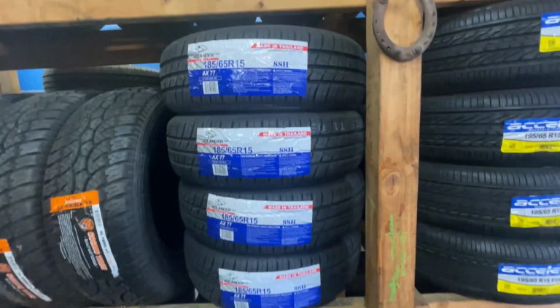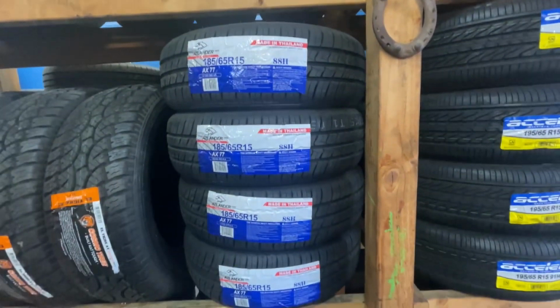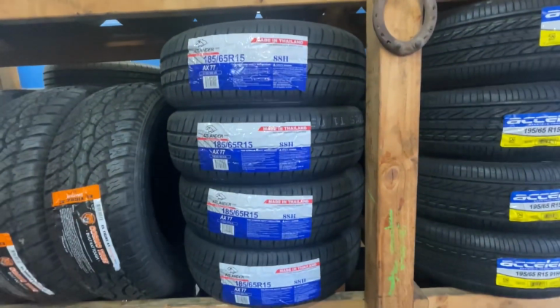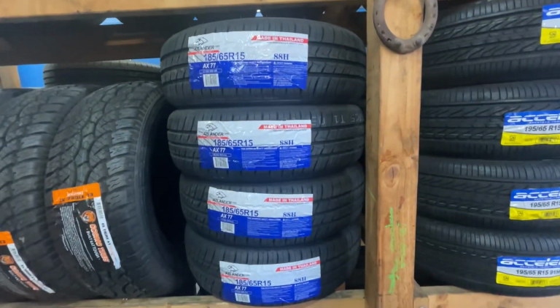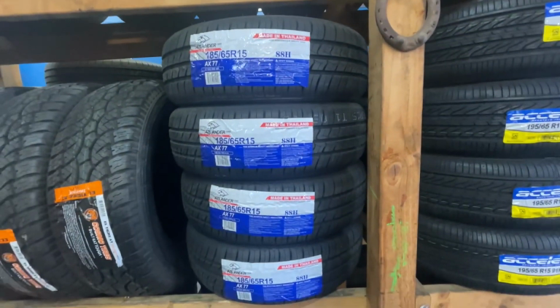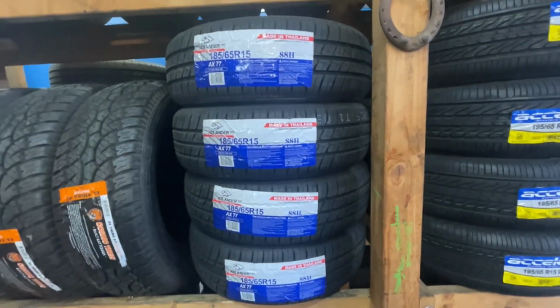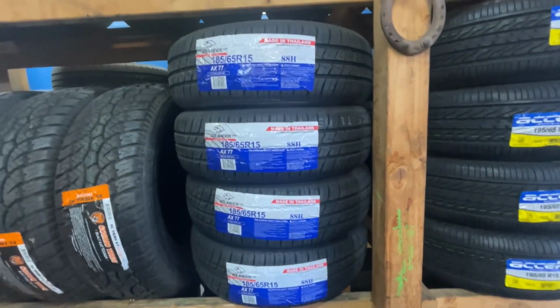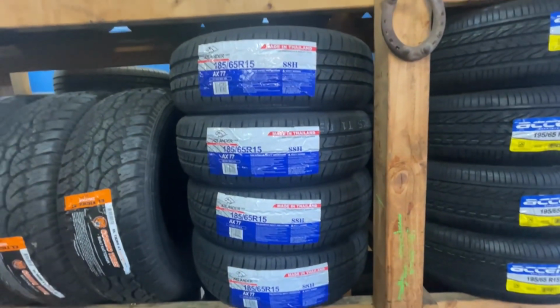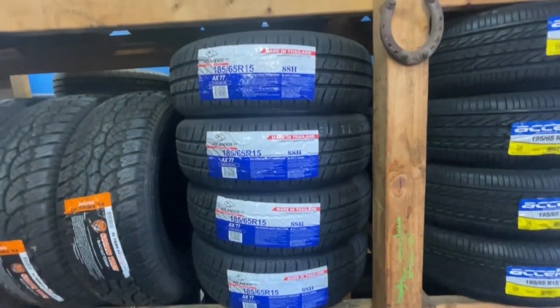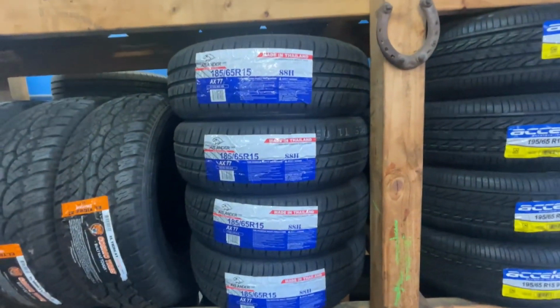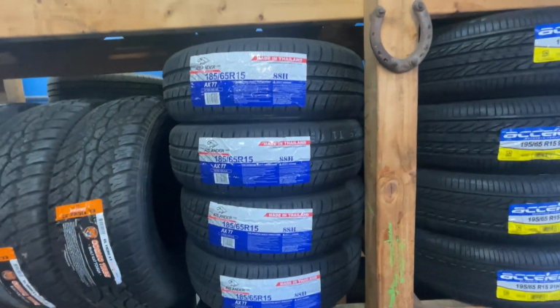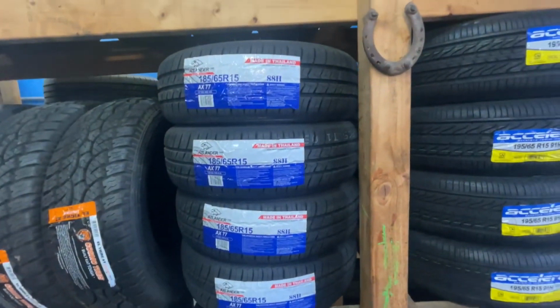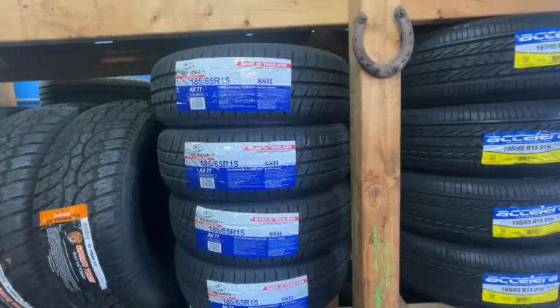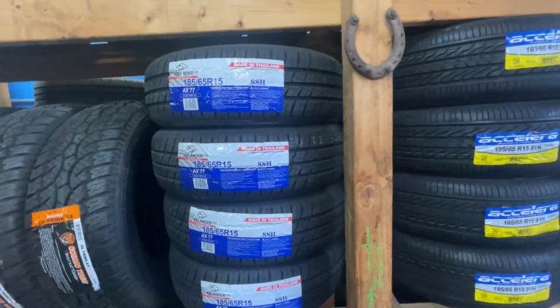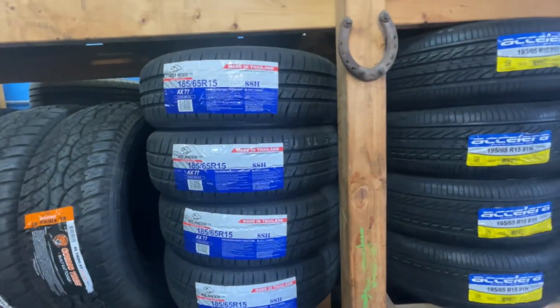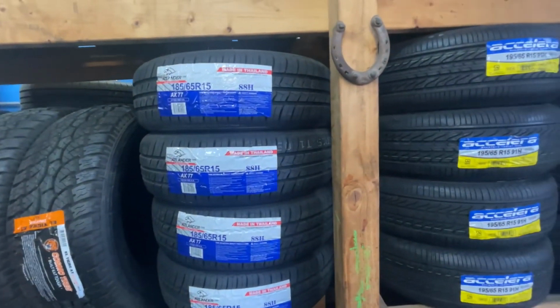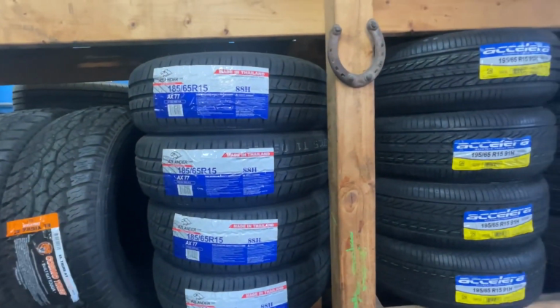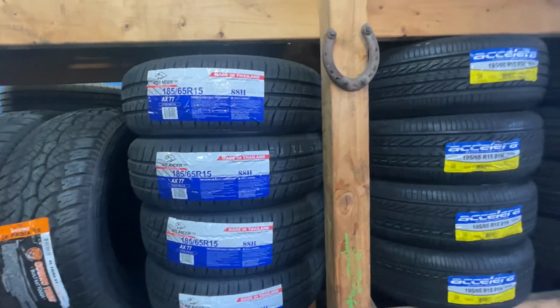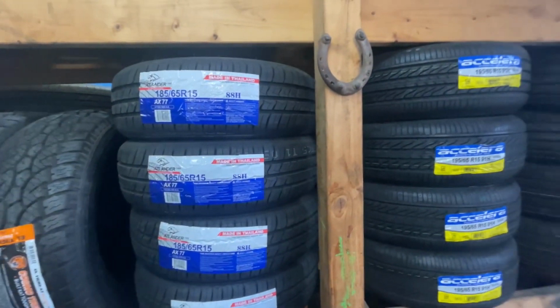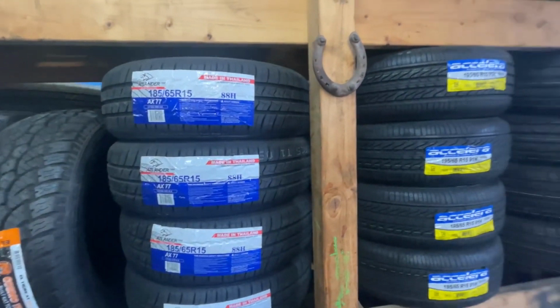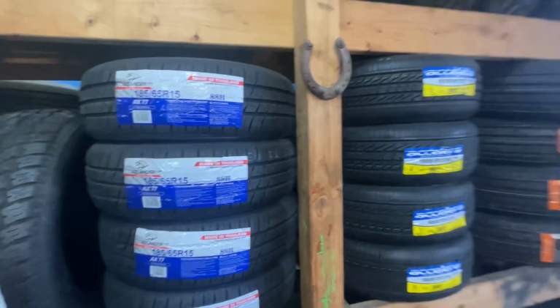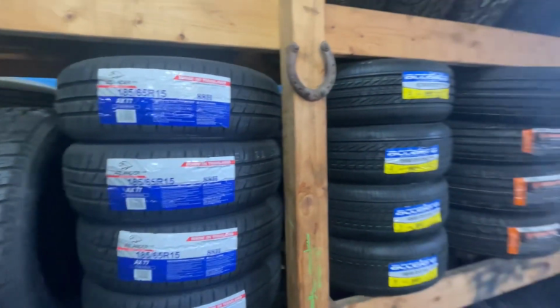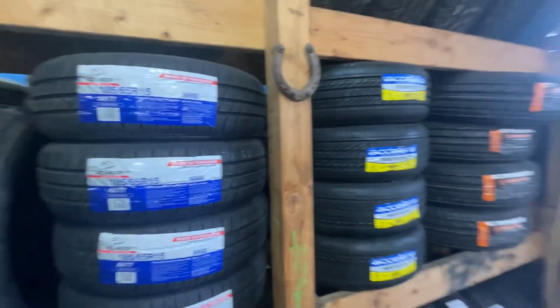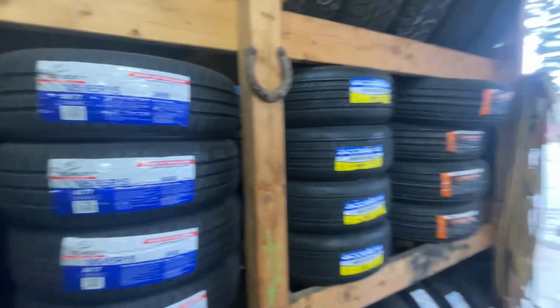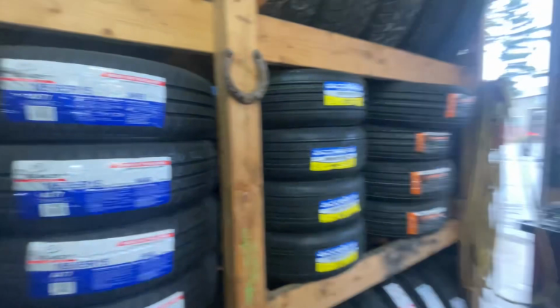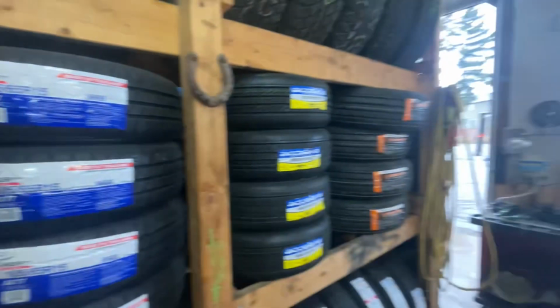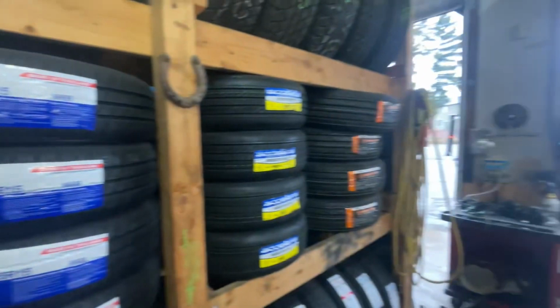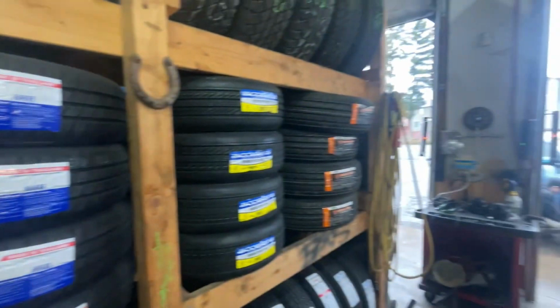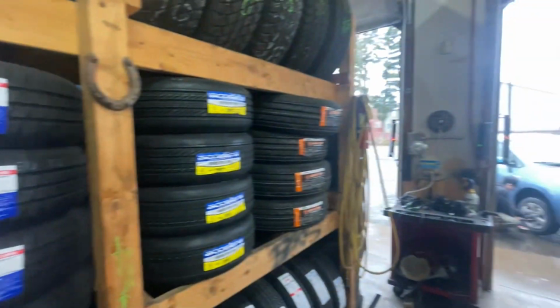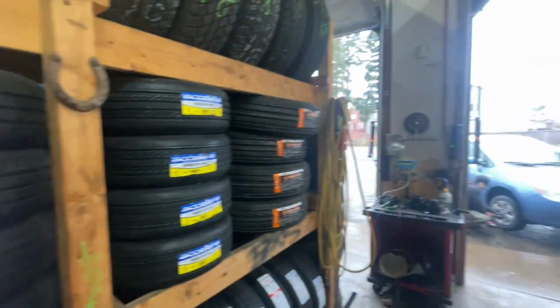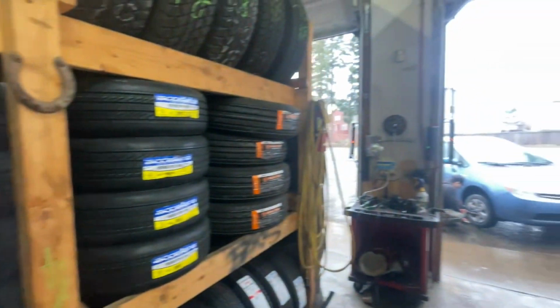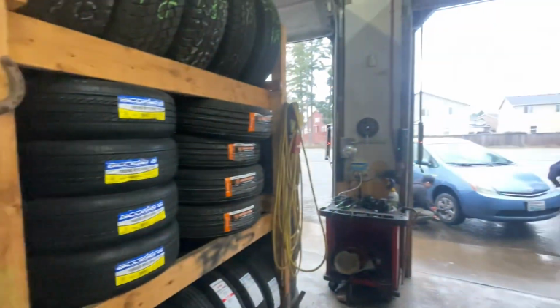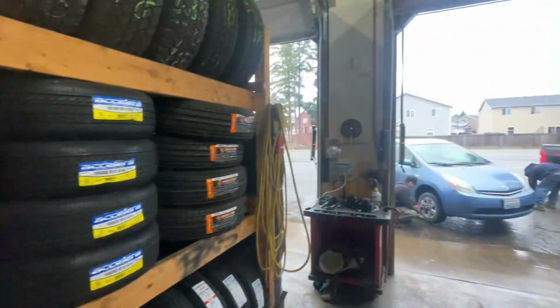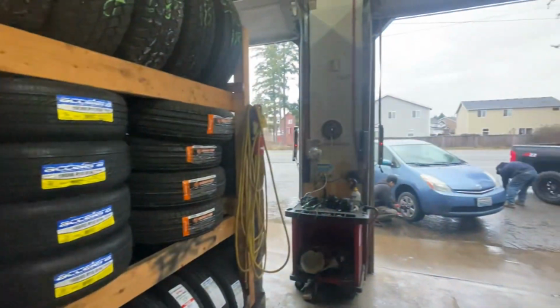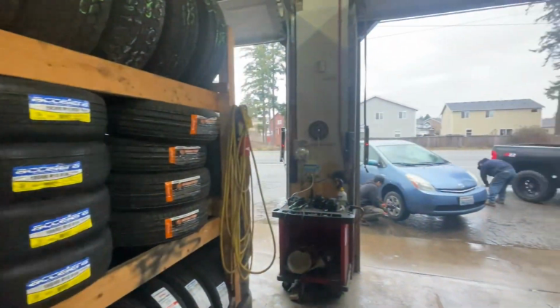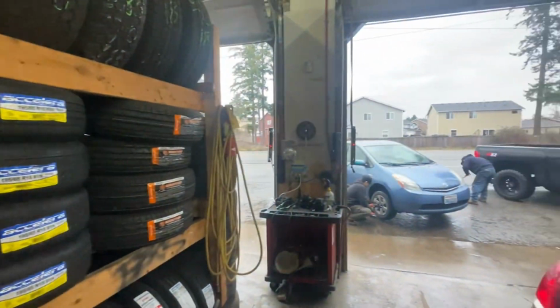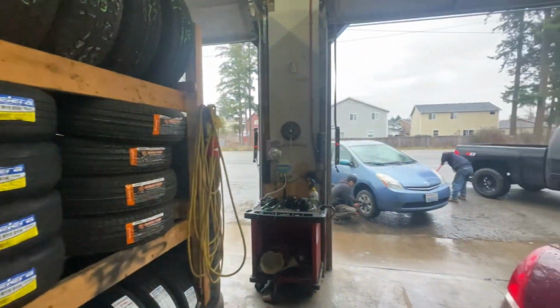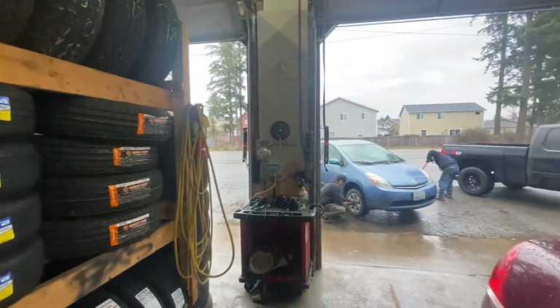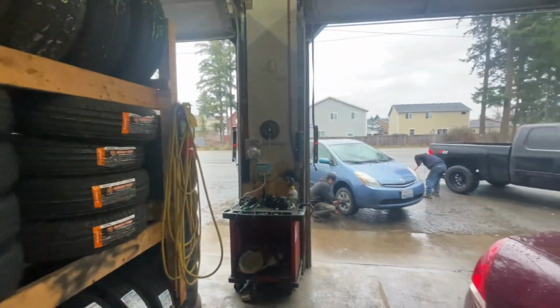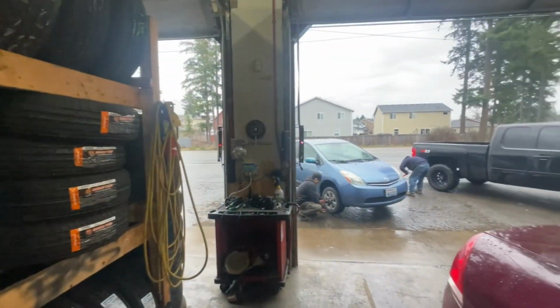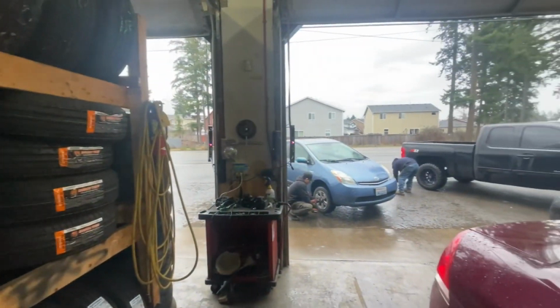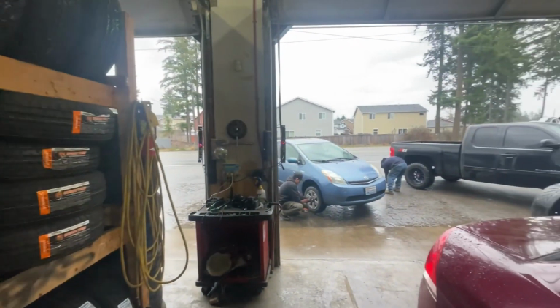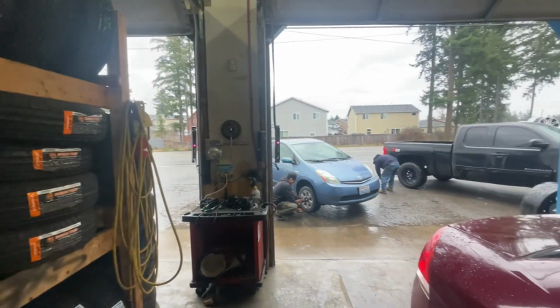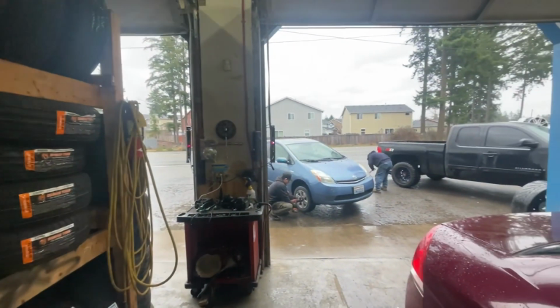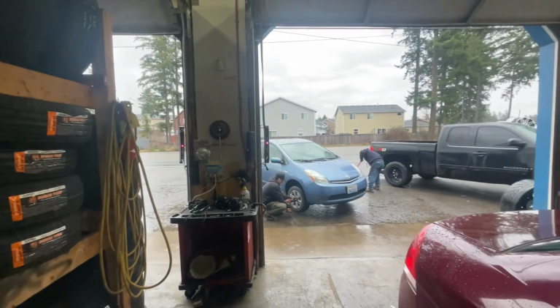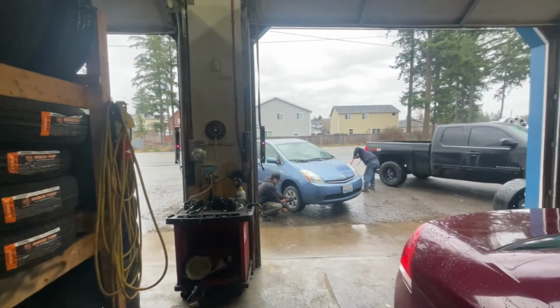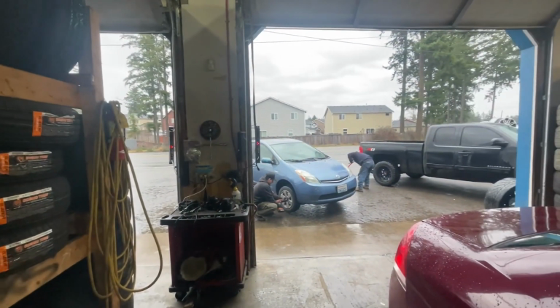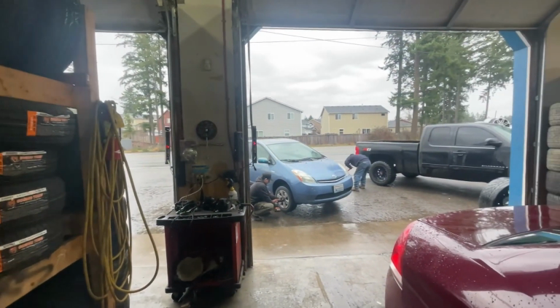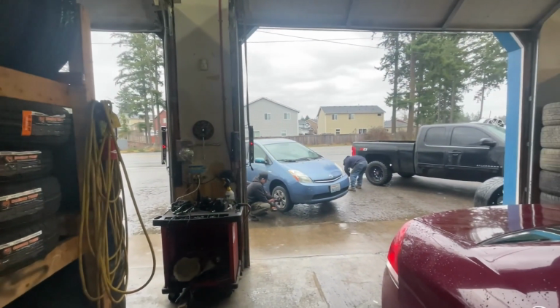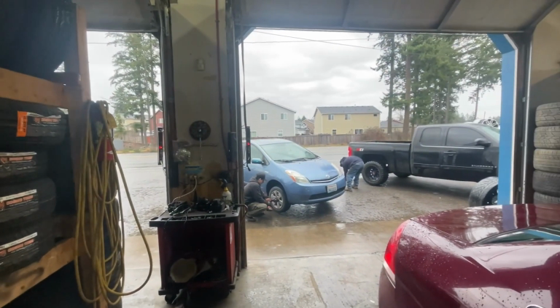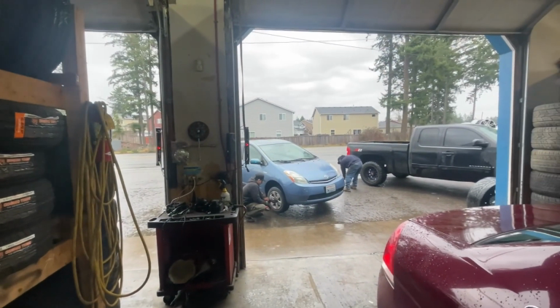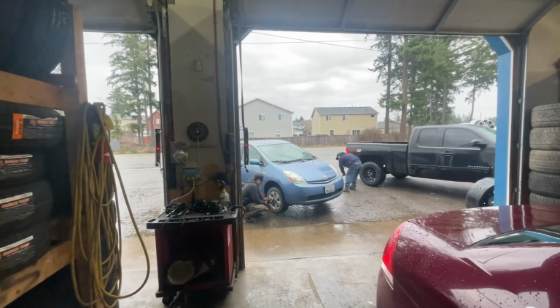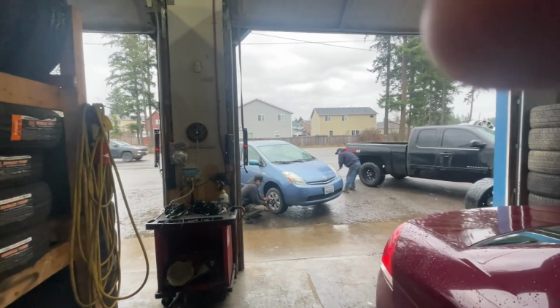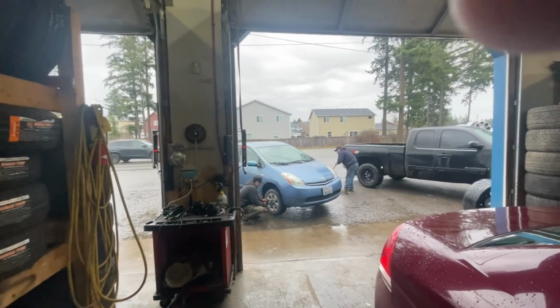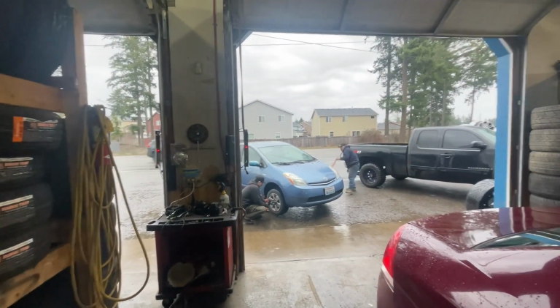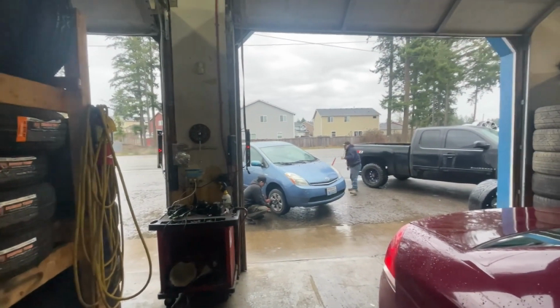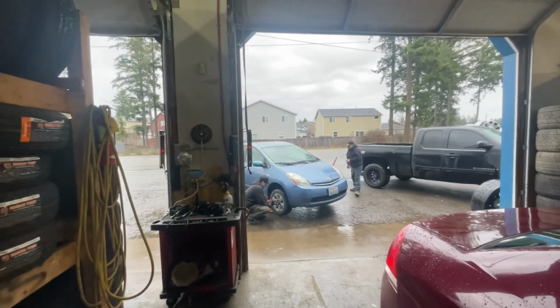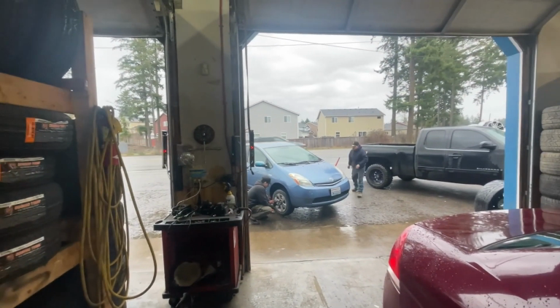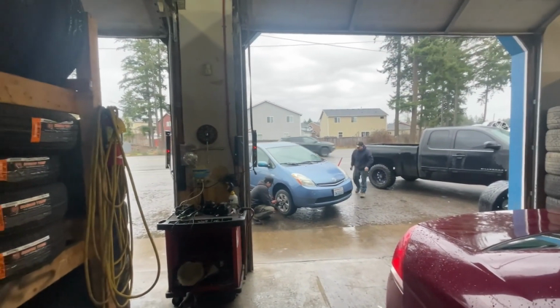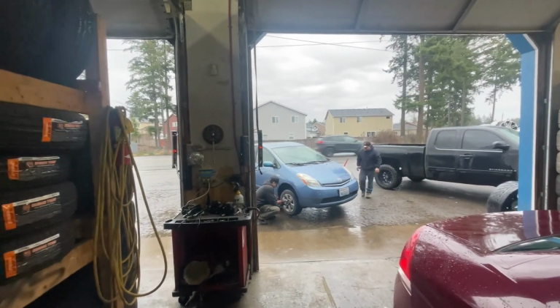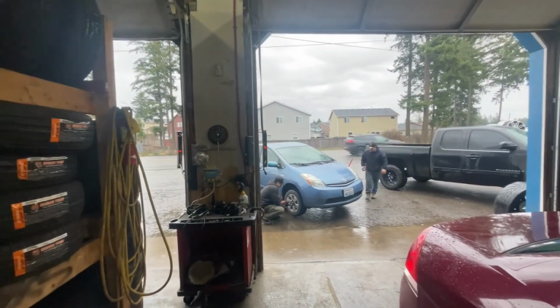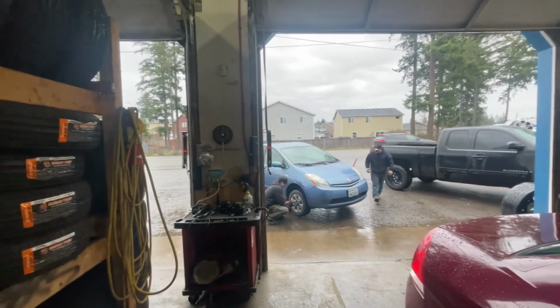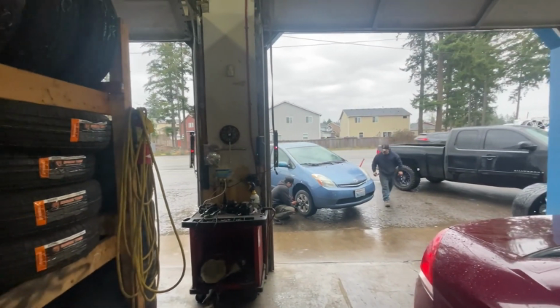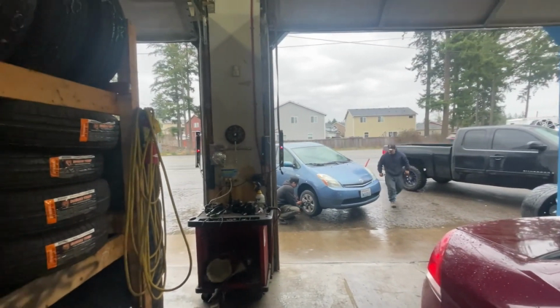For all four of them, brand new, $380 bucks. I think that's a pretty good deal.